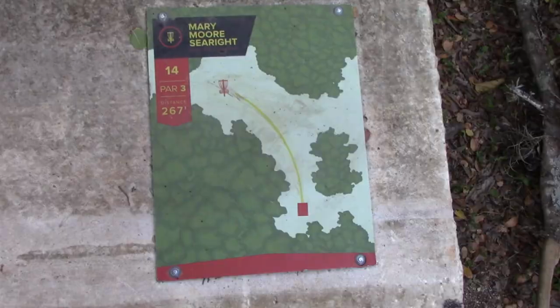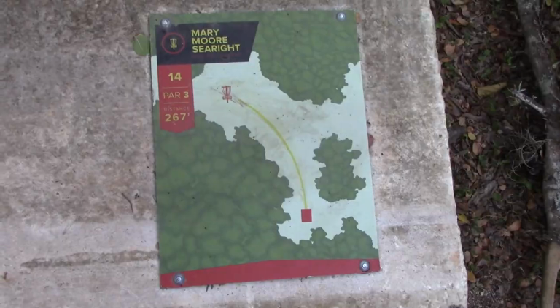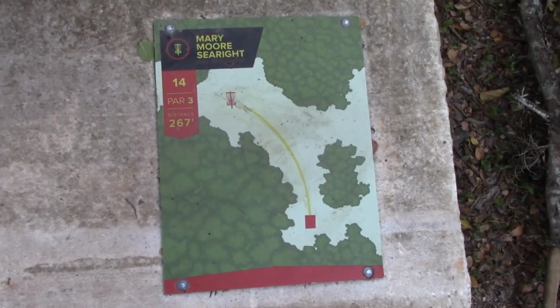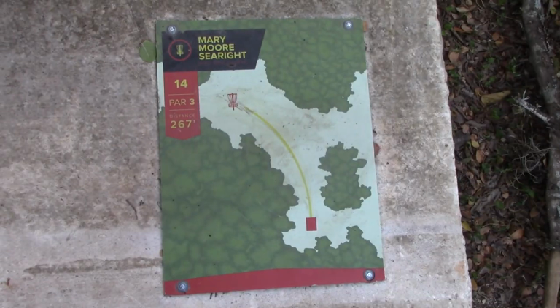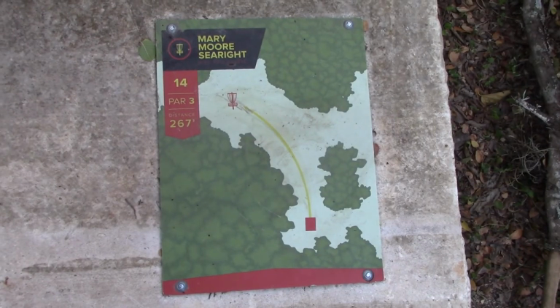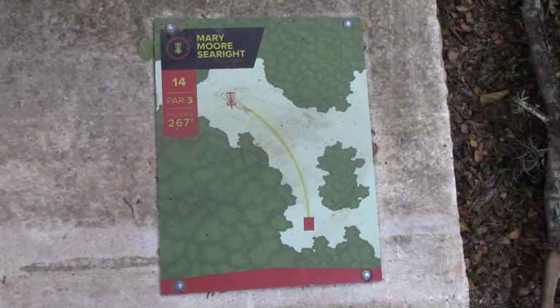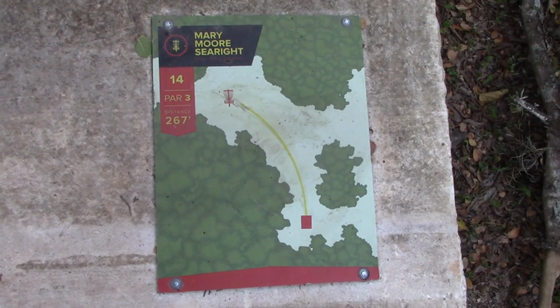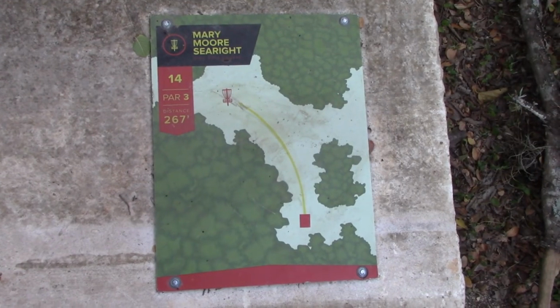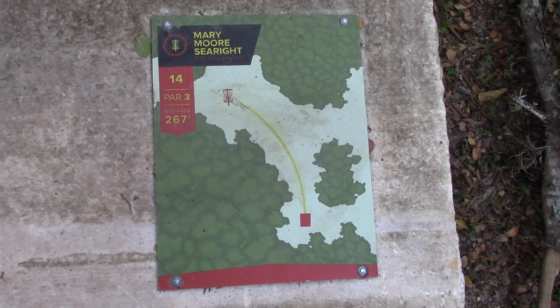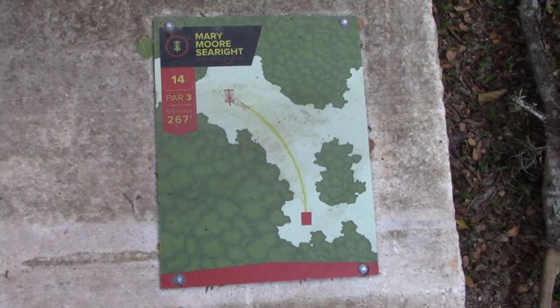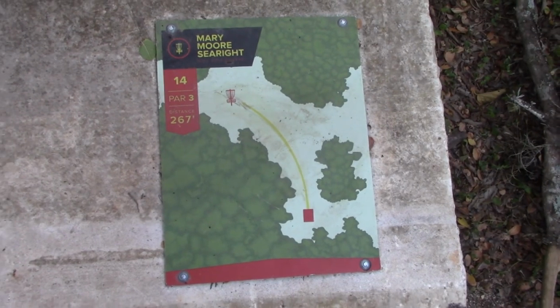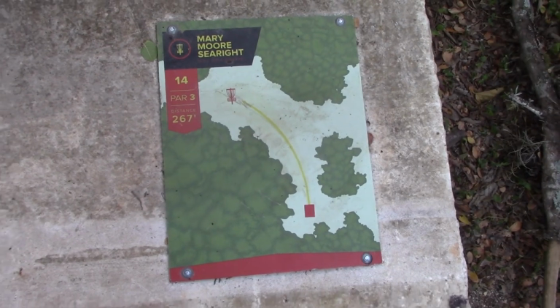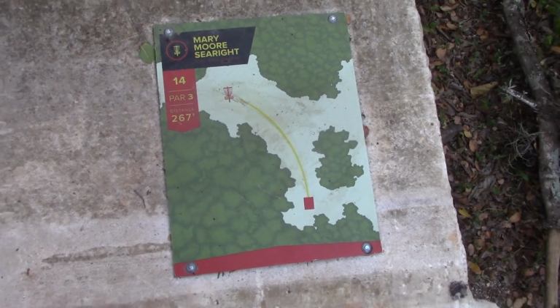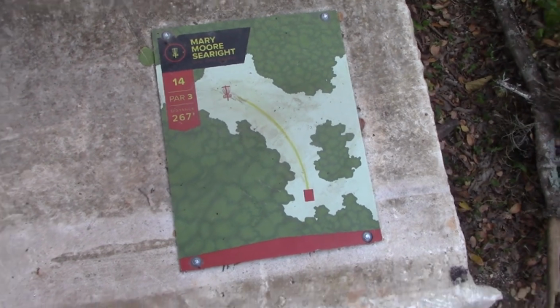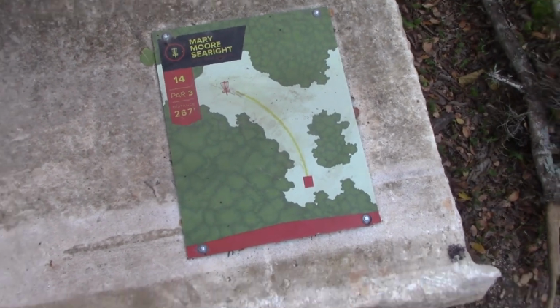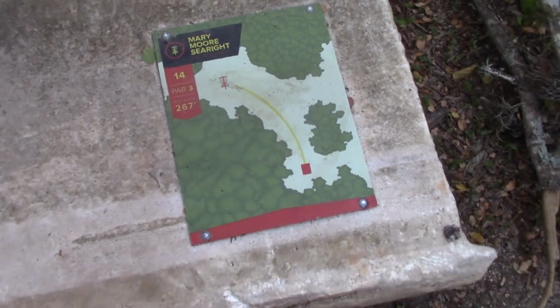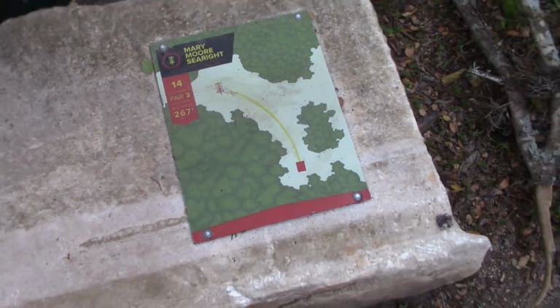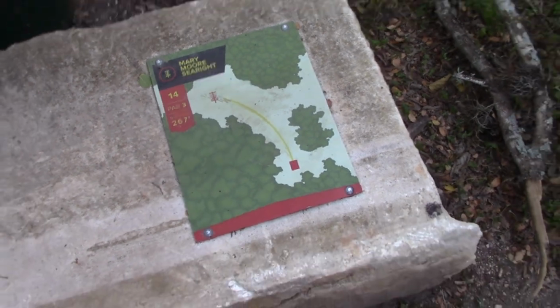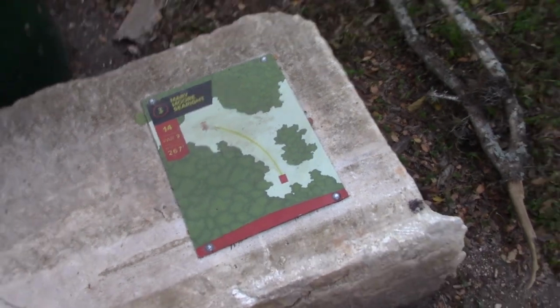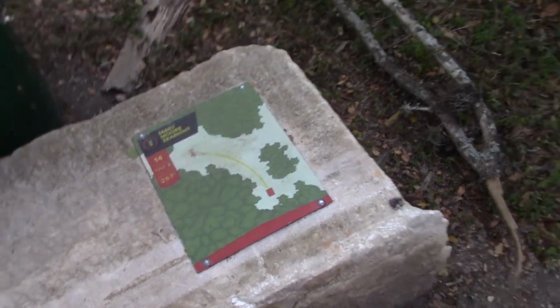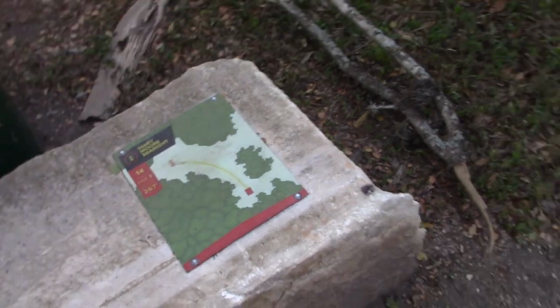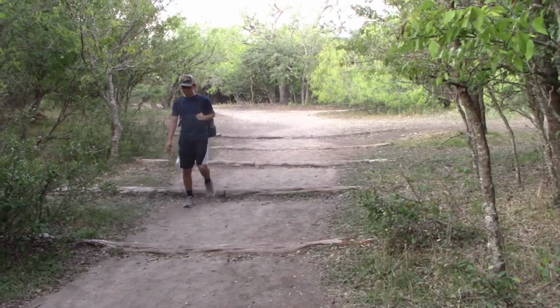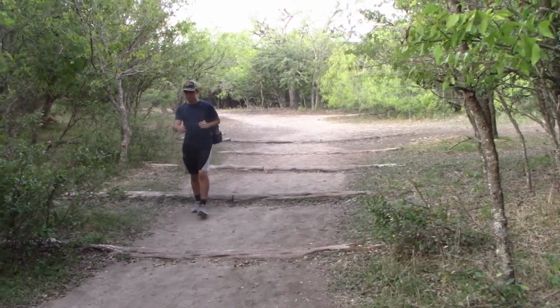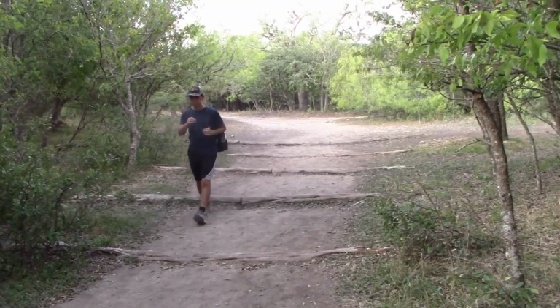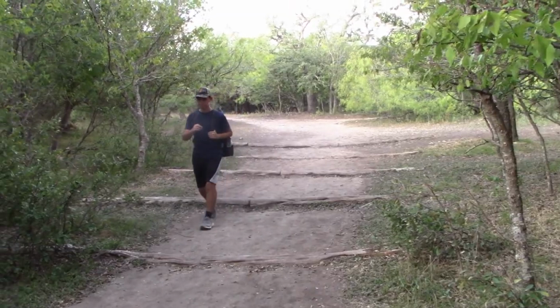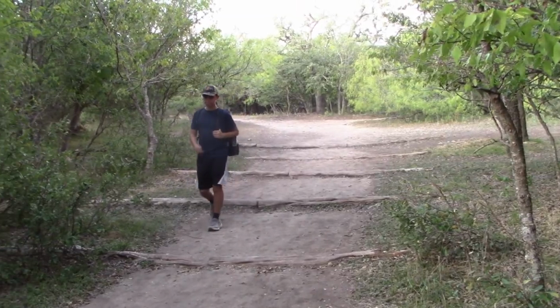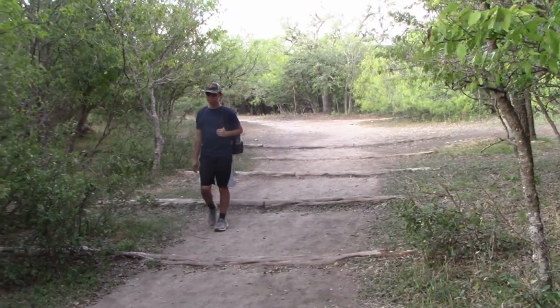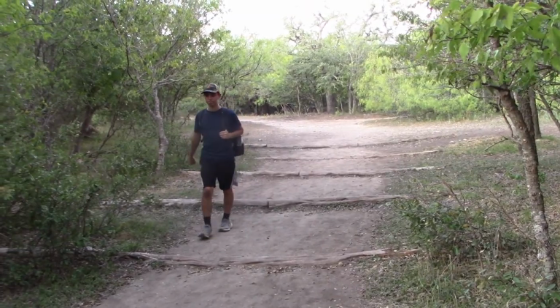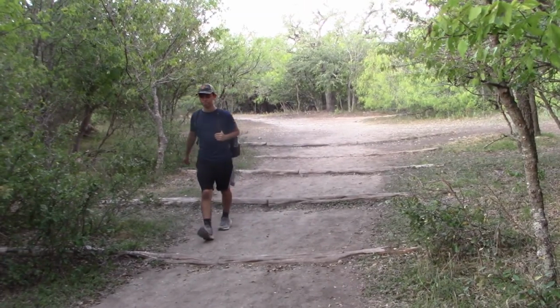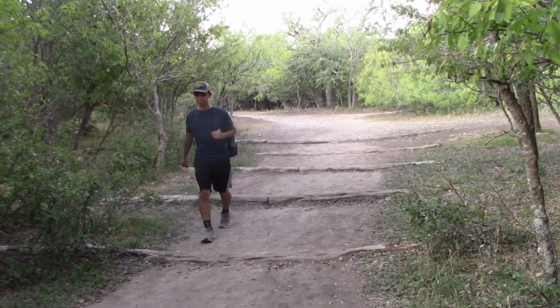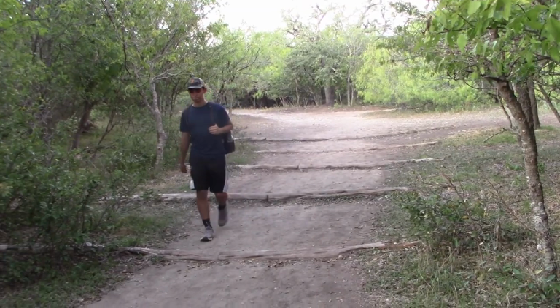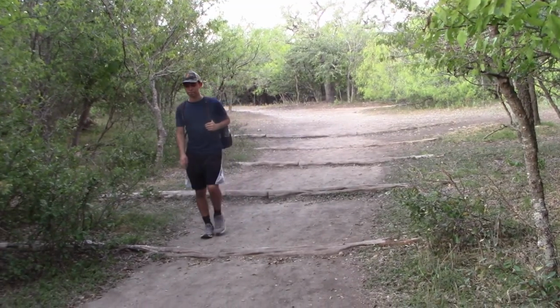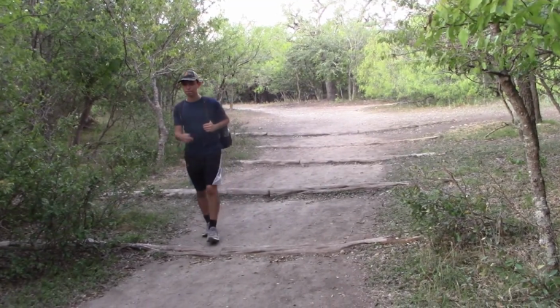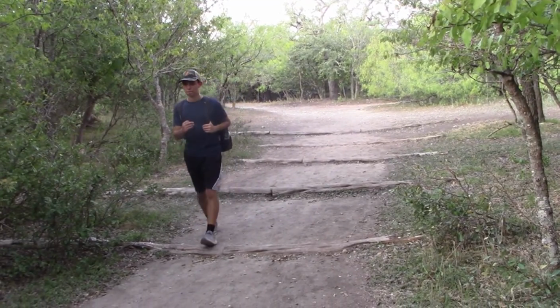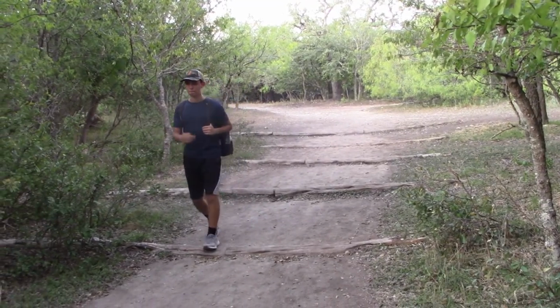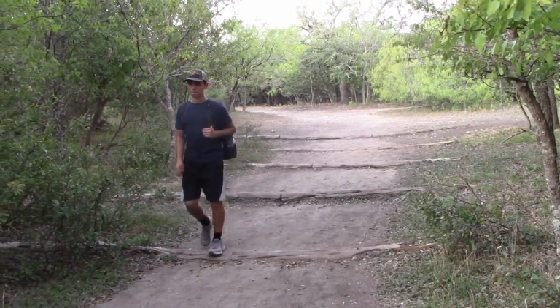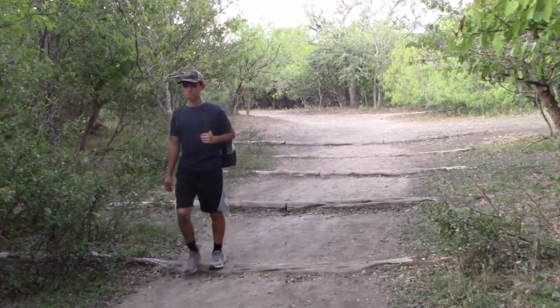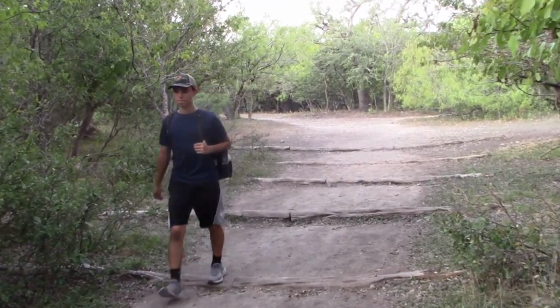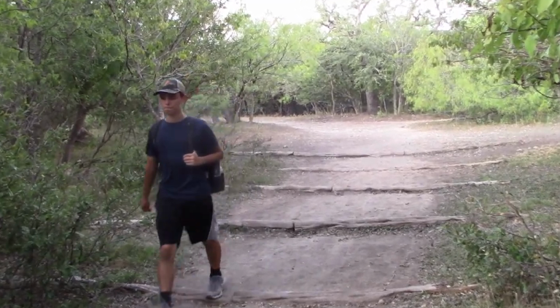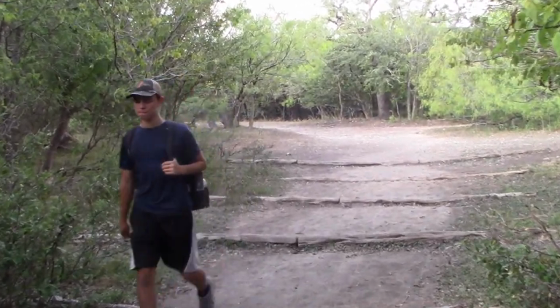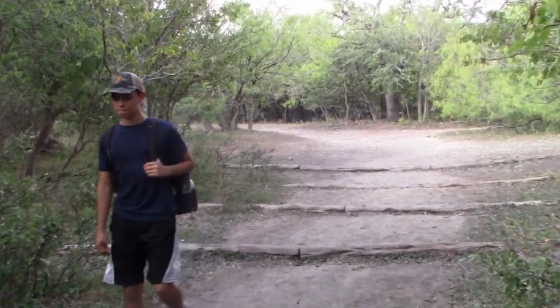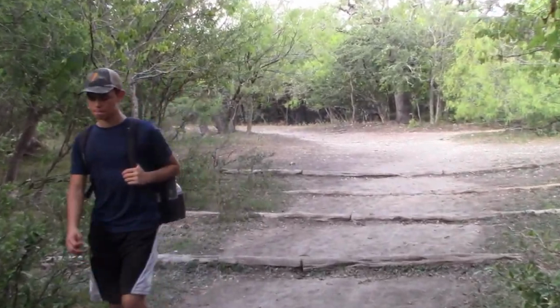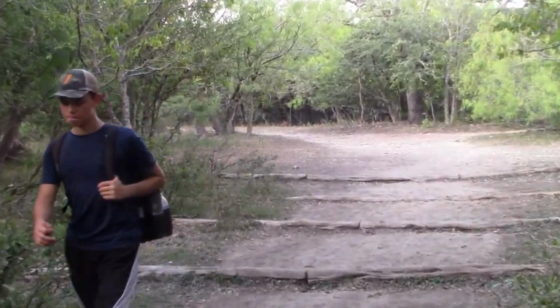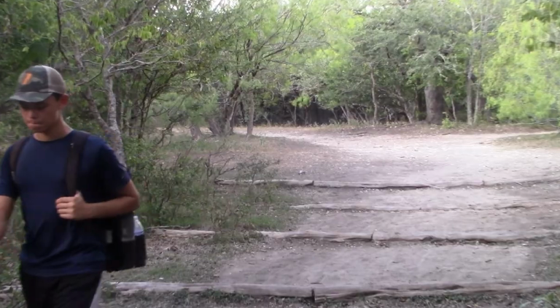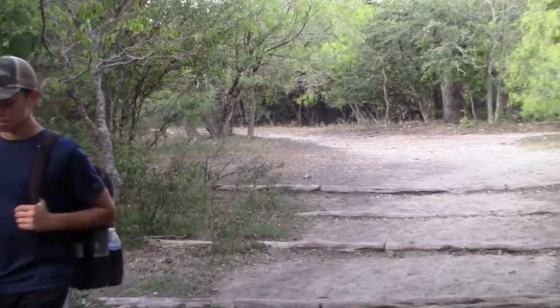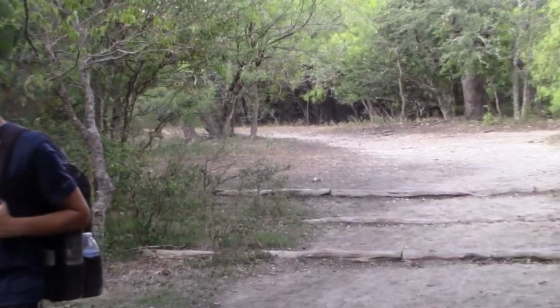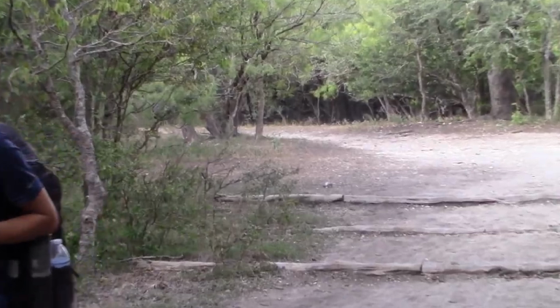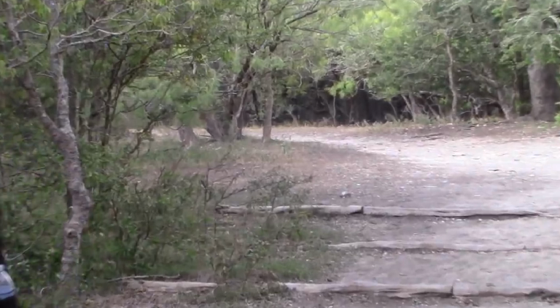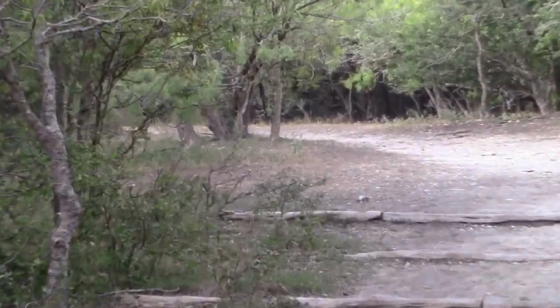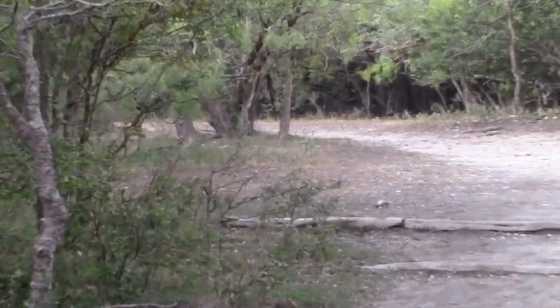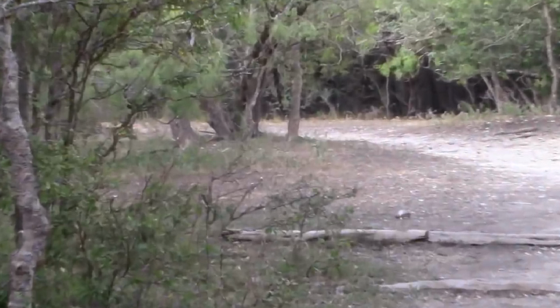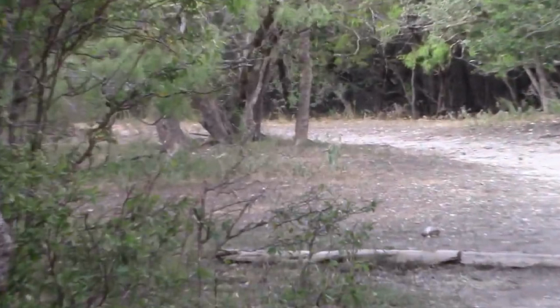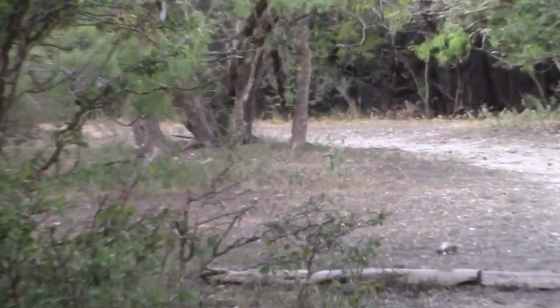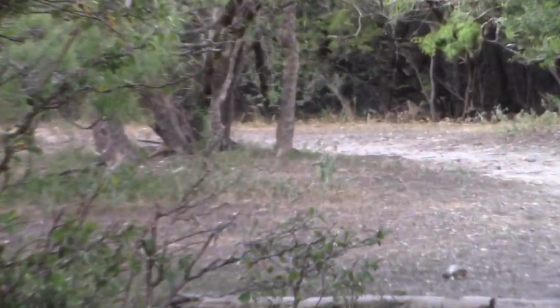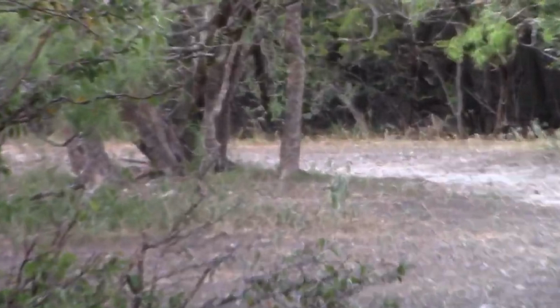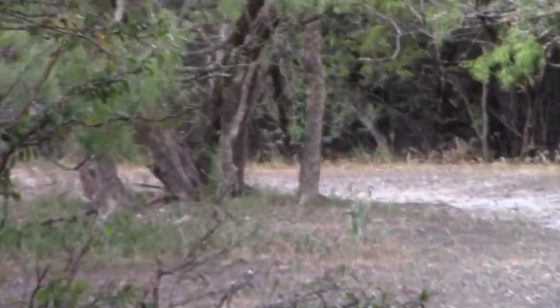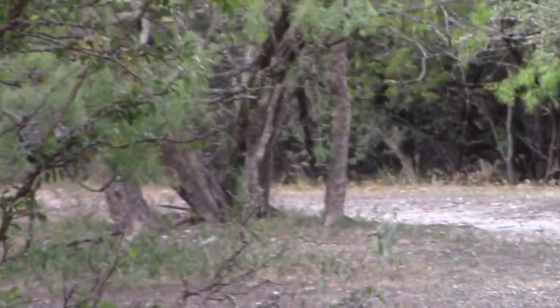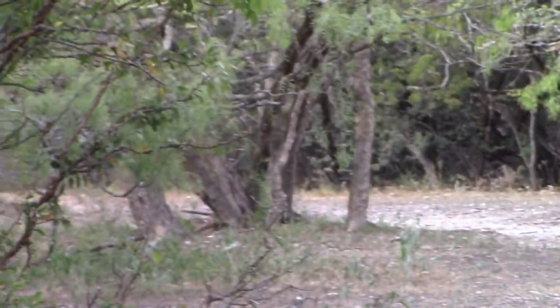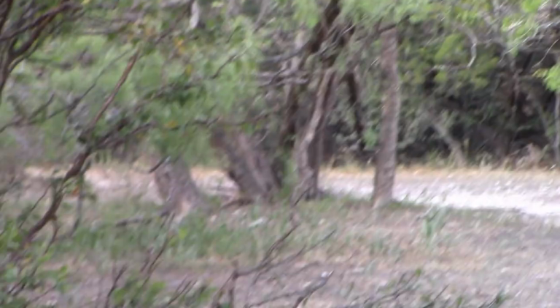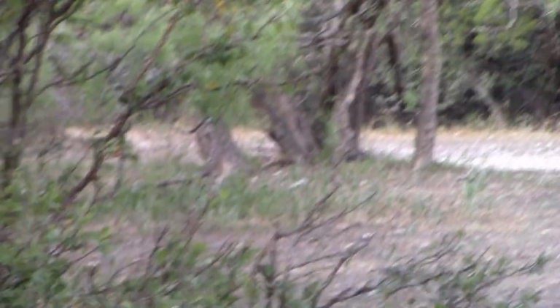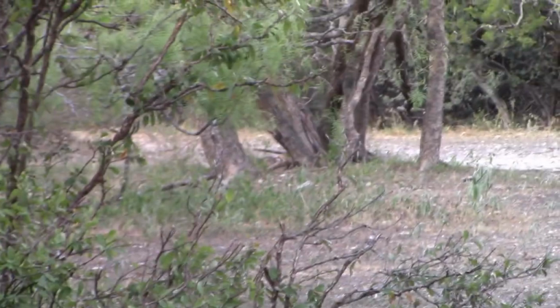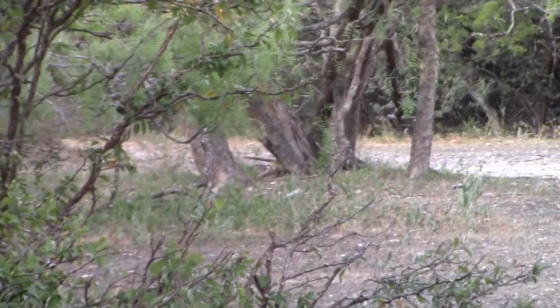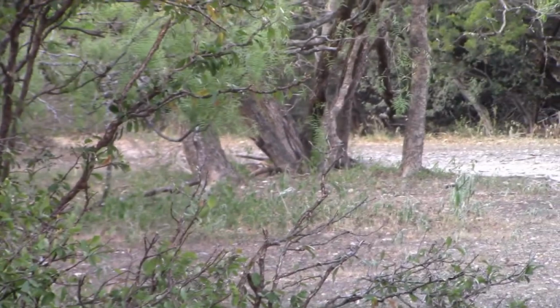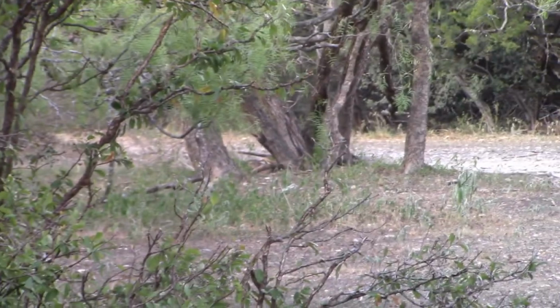Fourteen, par three, 267 feet. Slightly uphill, basket is going to be way, way left — way left.